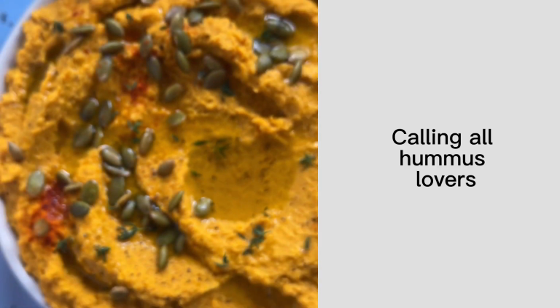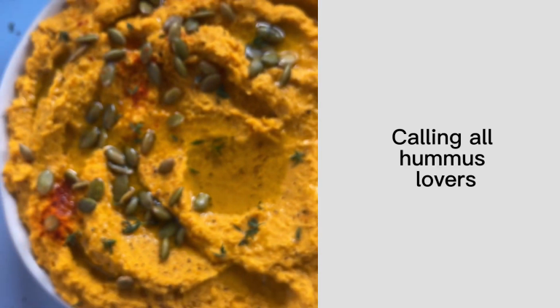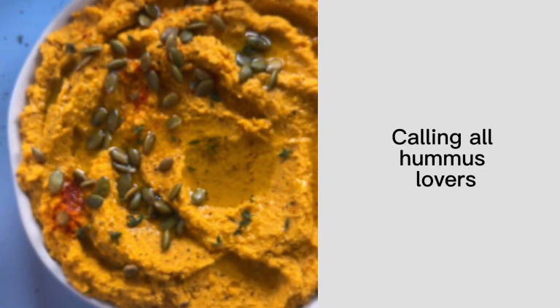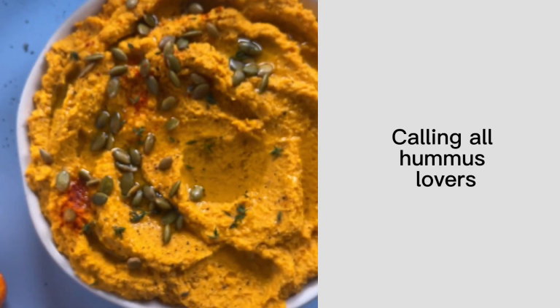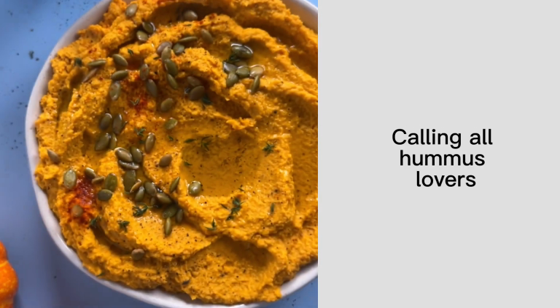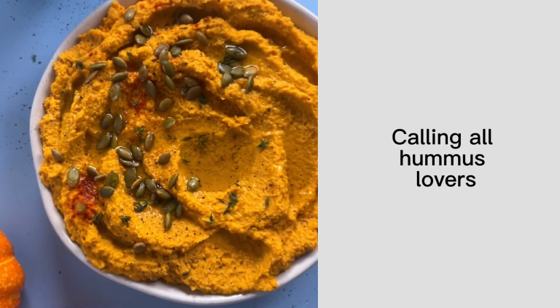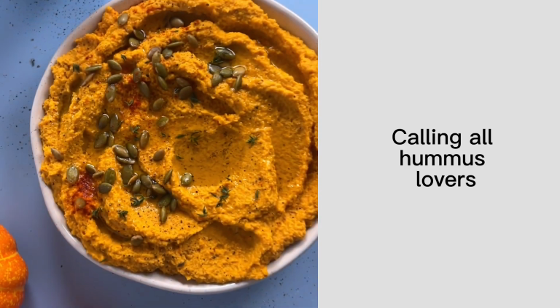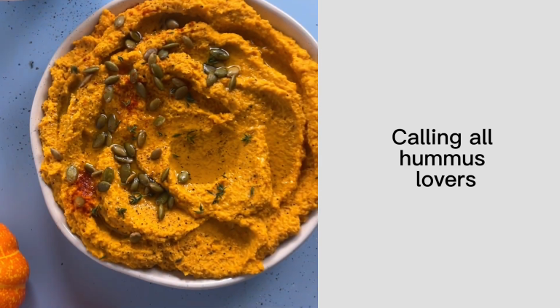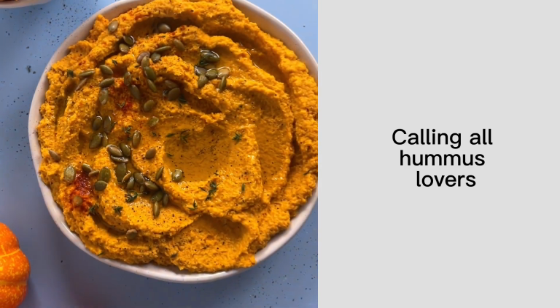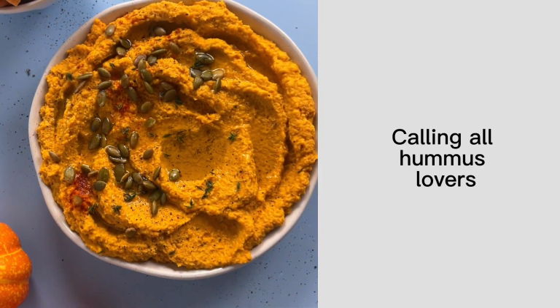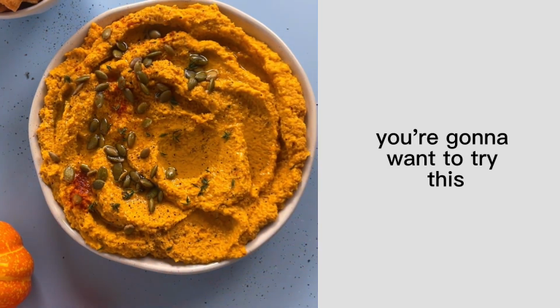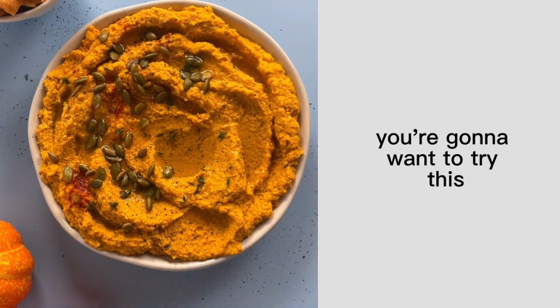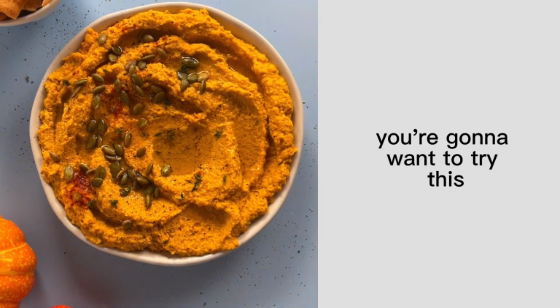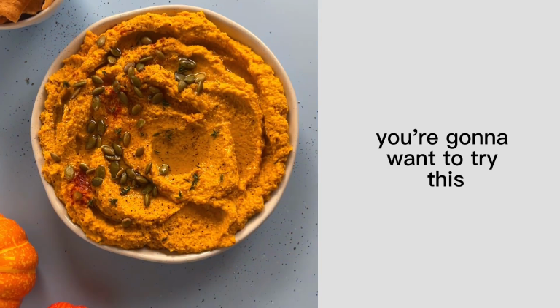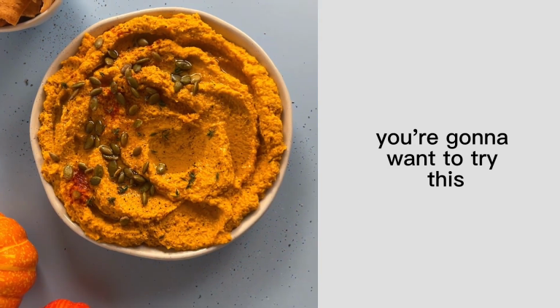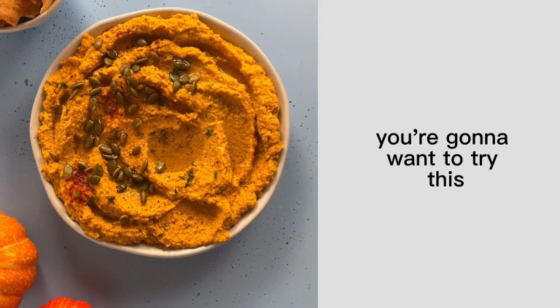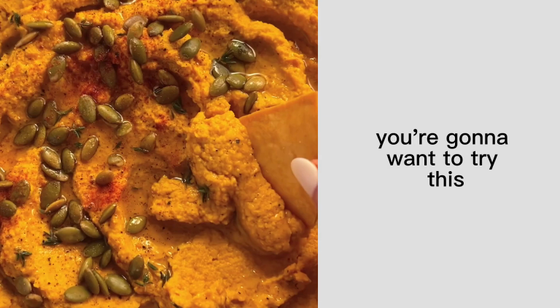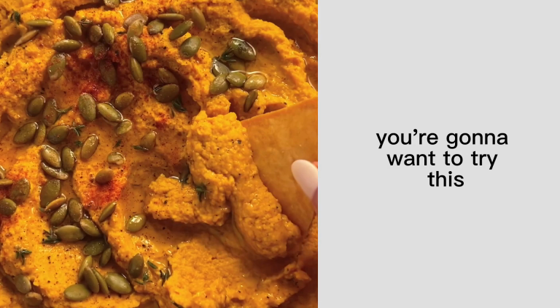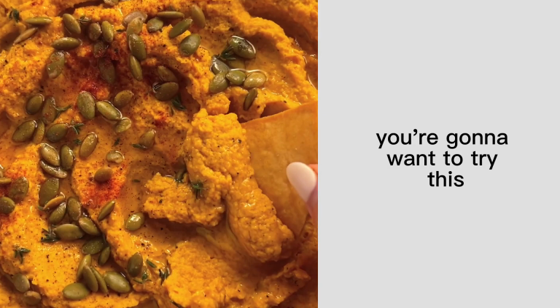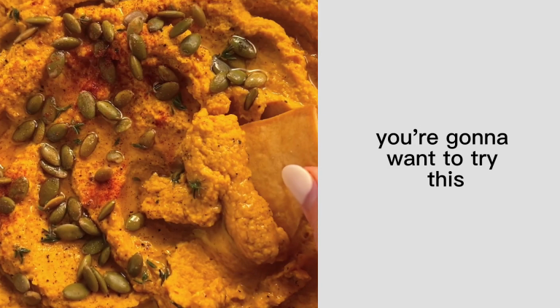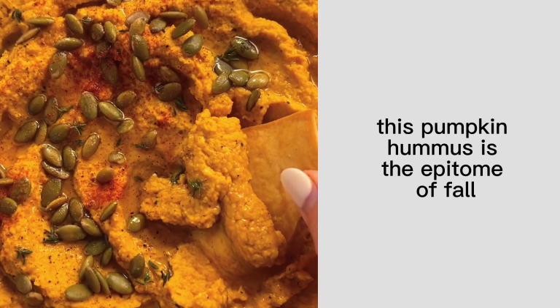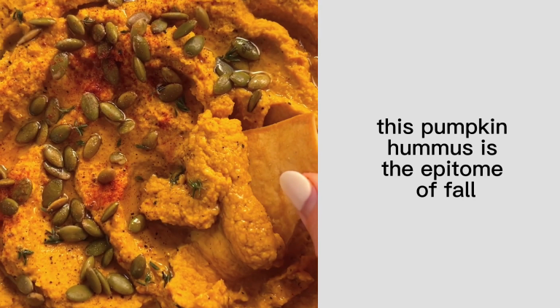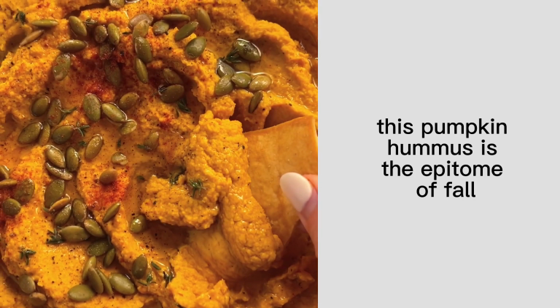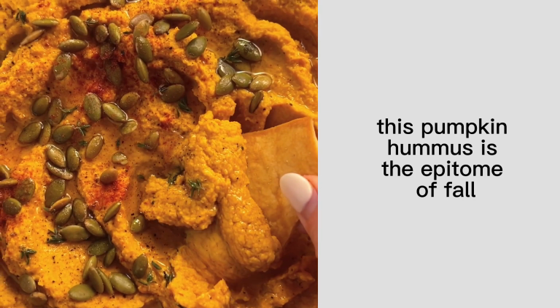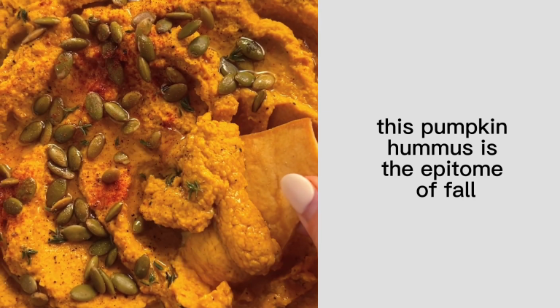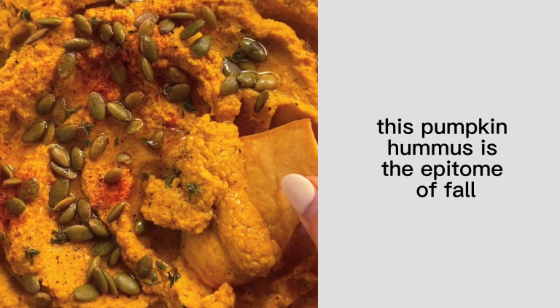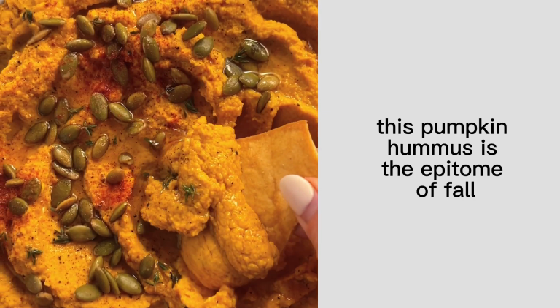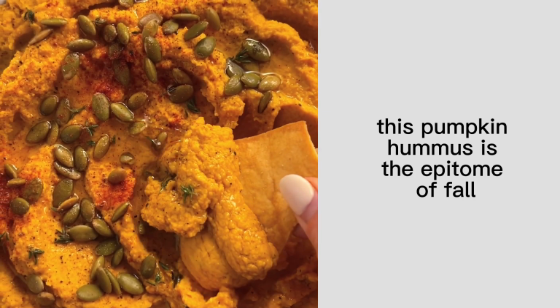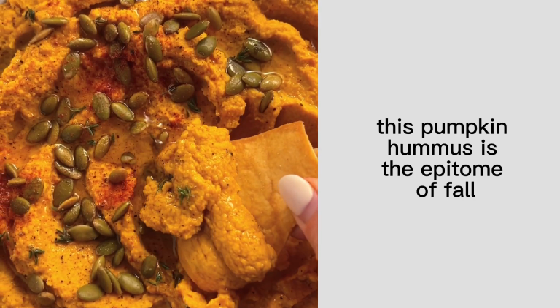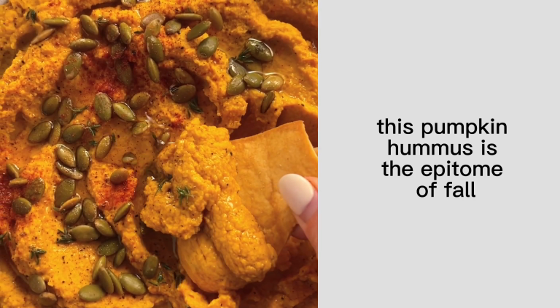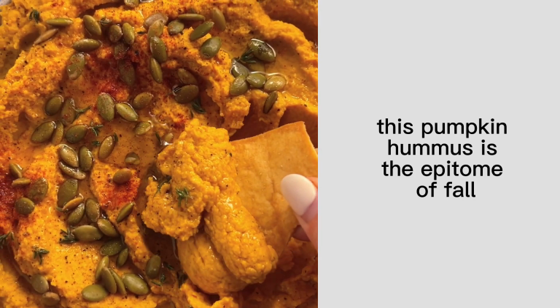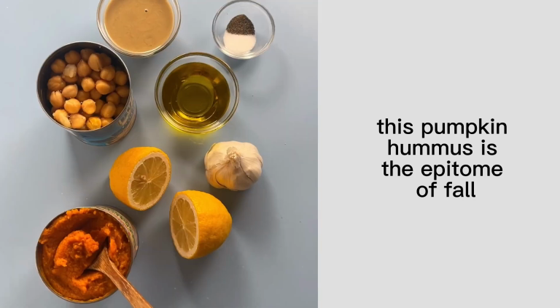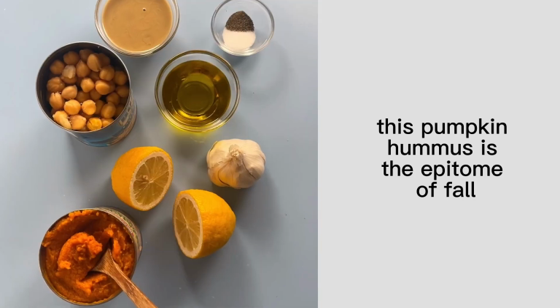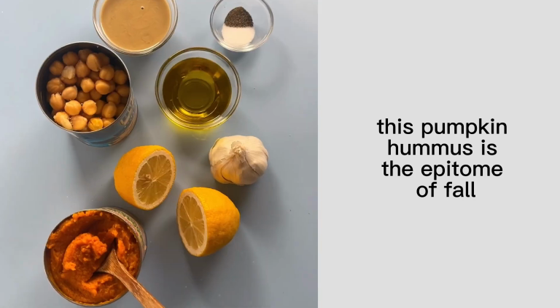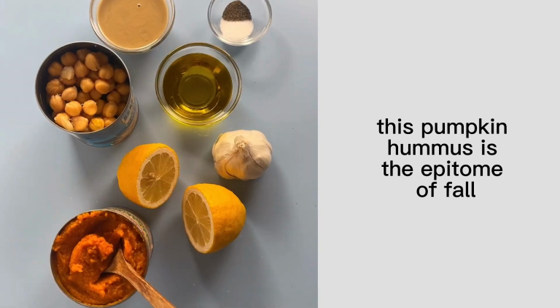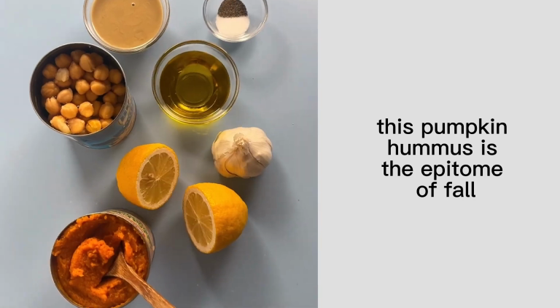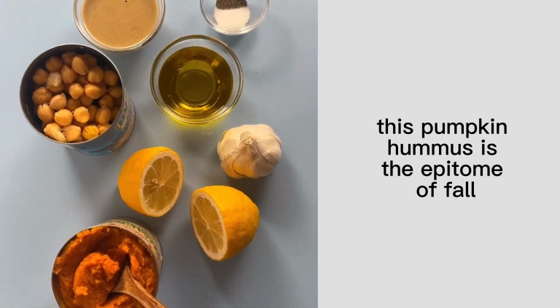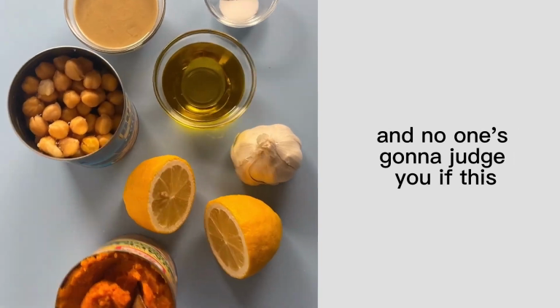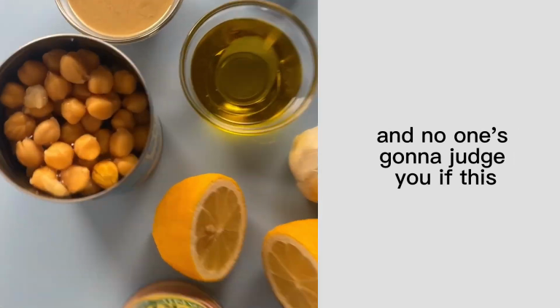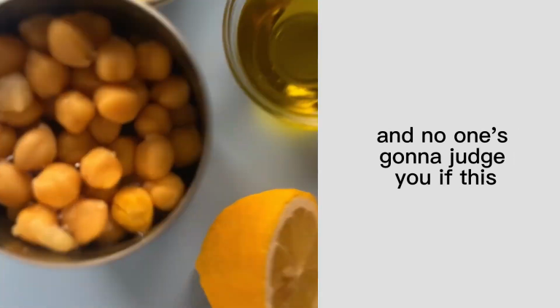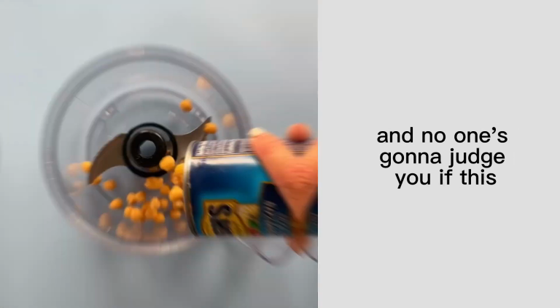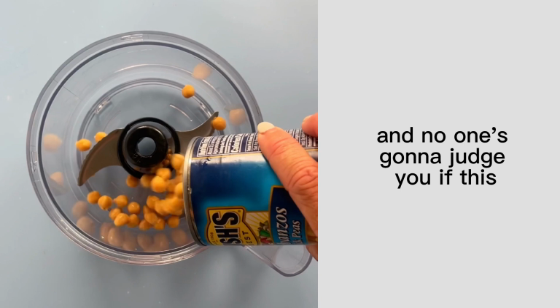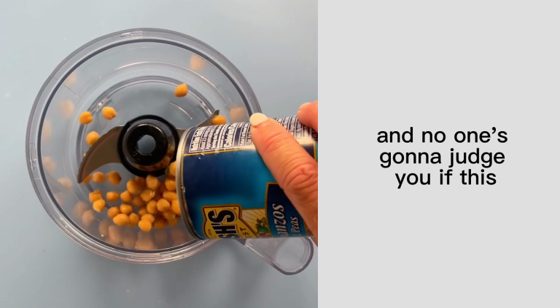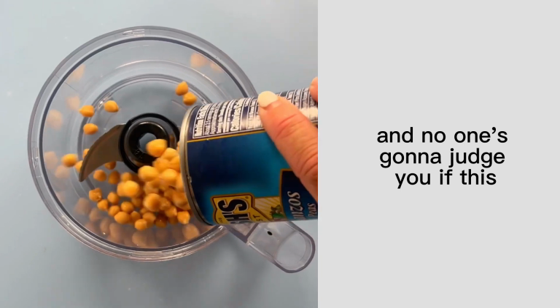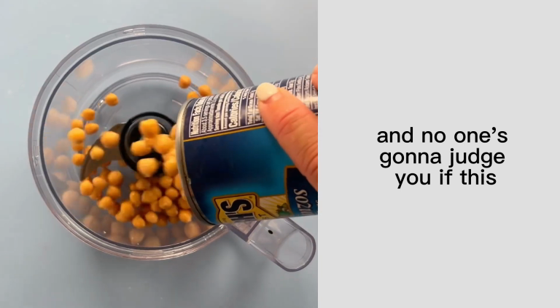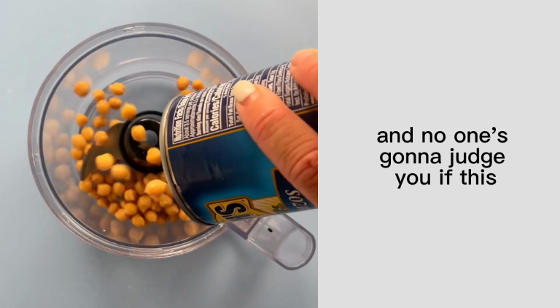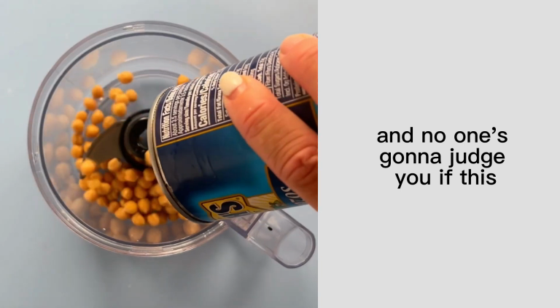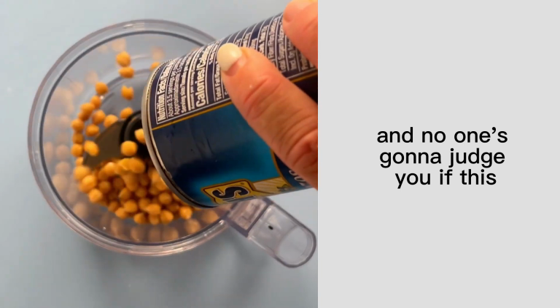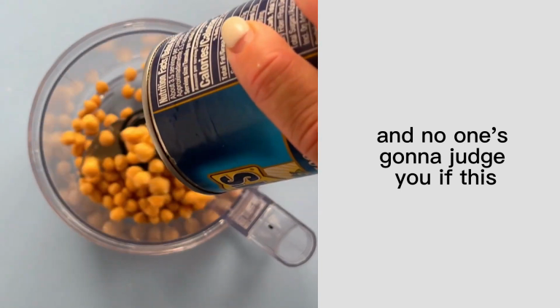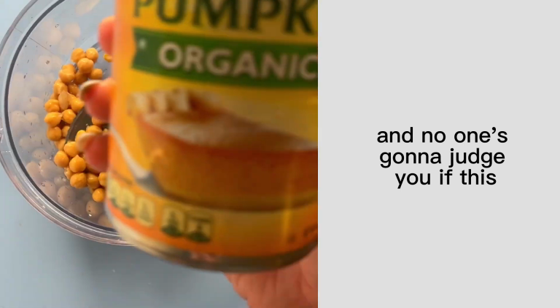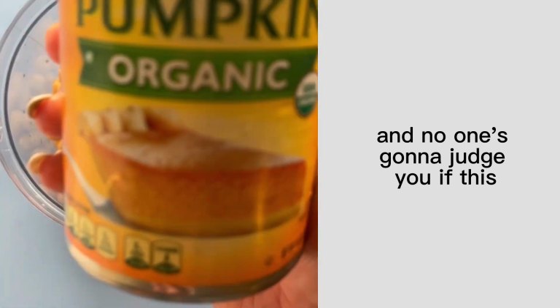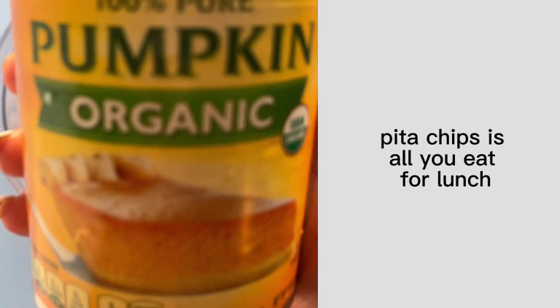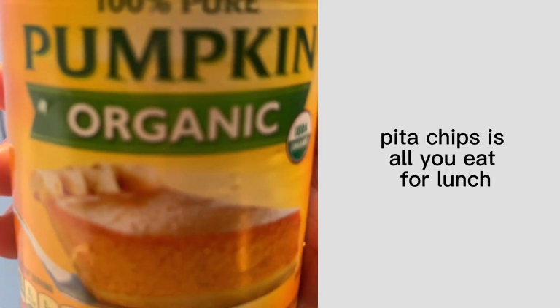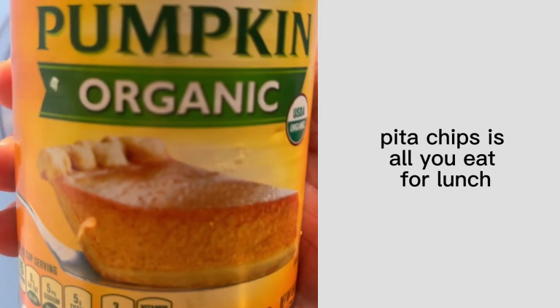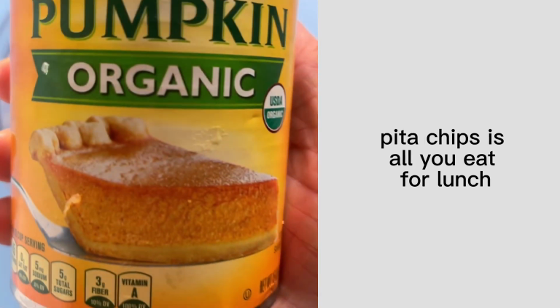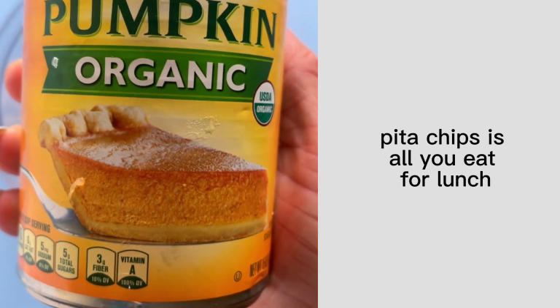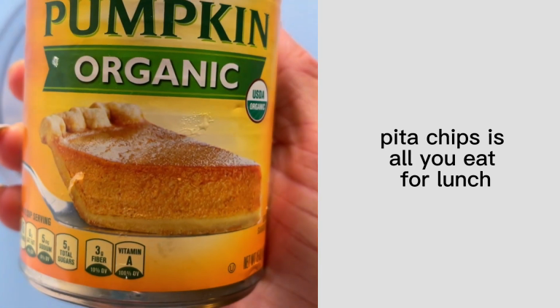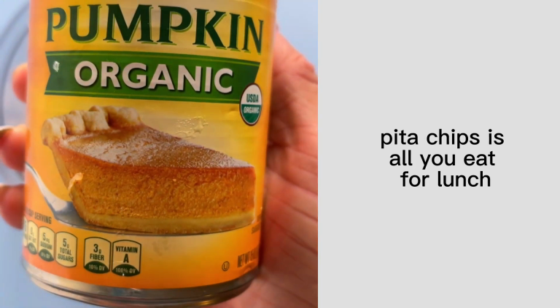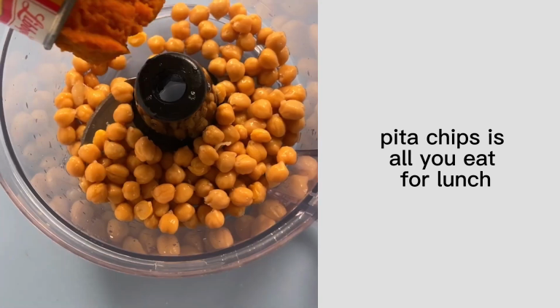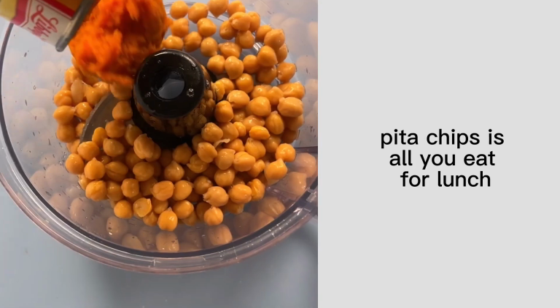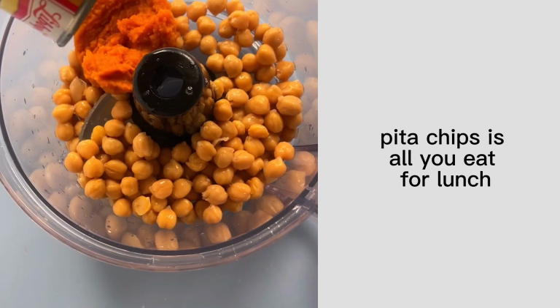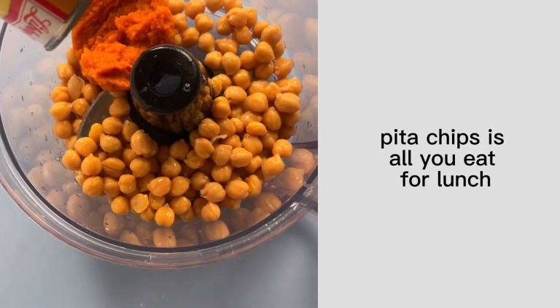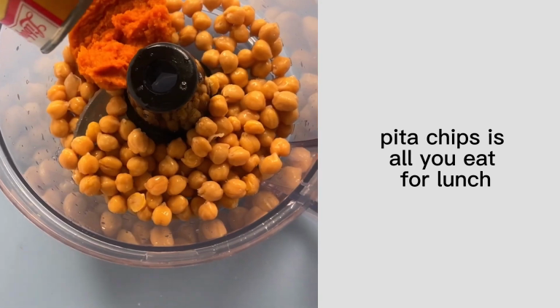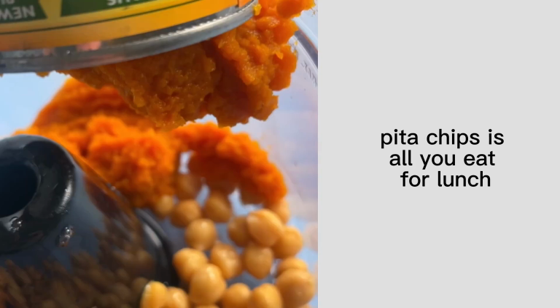Calling all hummus lovers, you're going to want to try this. This pumpkin hummus is the epitome of fall and no one's going to judge you if this plus pita chips is all you eat for lunch.